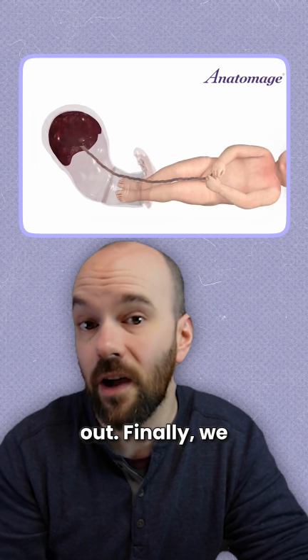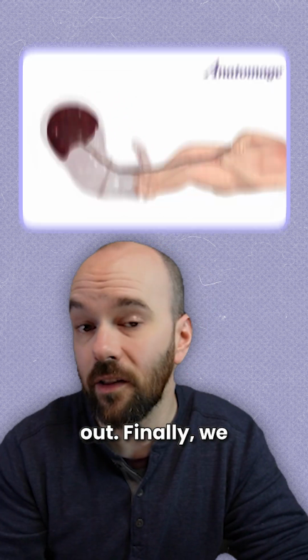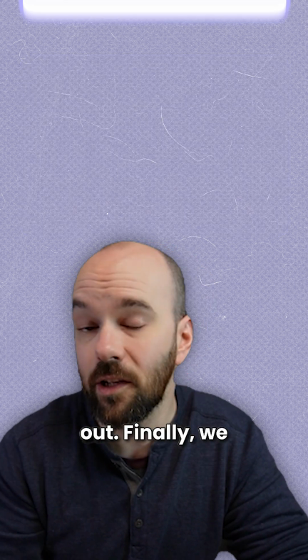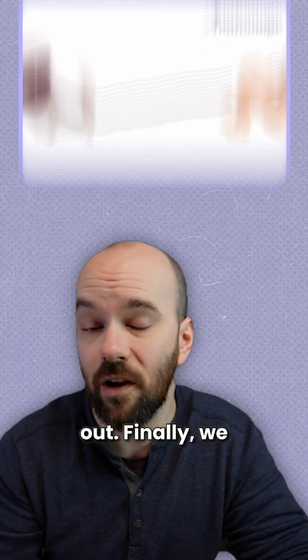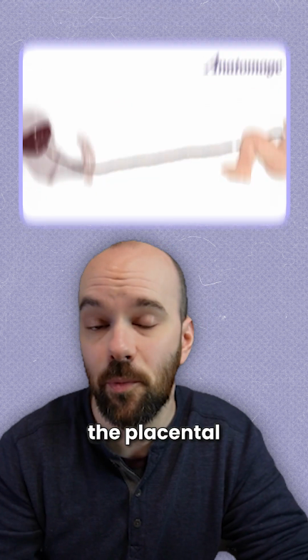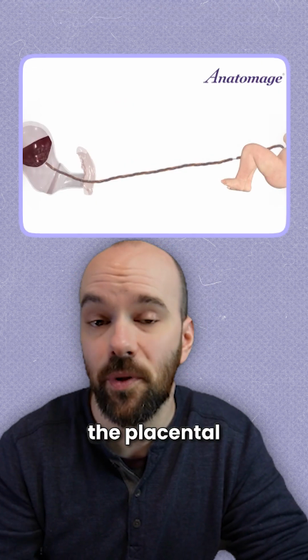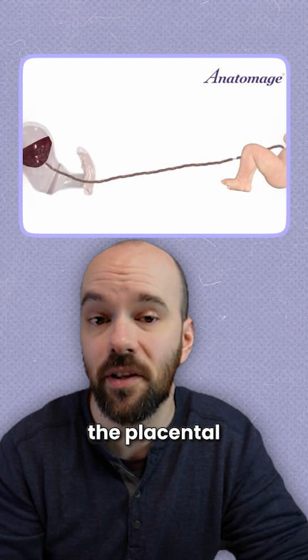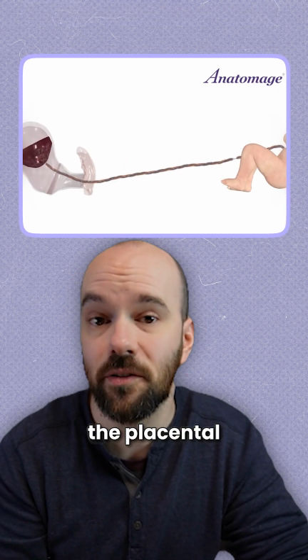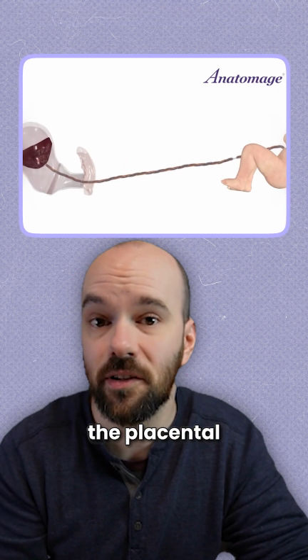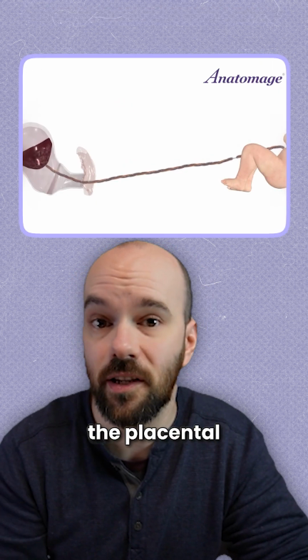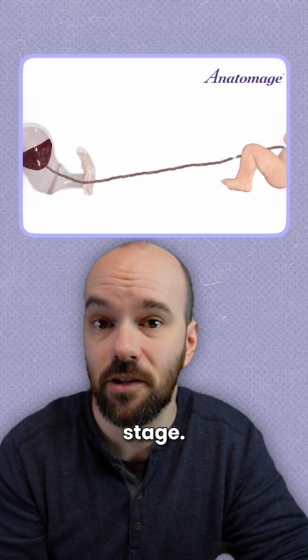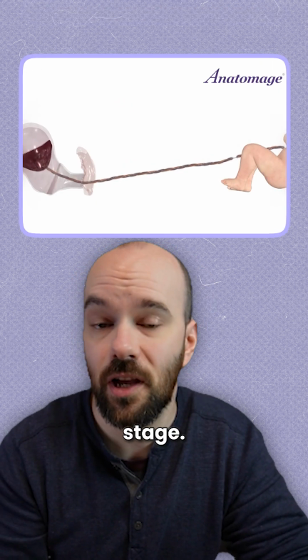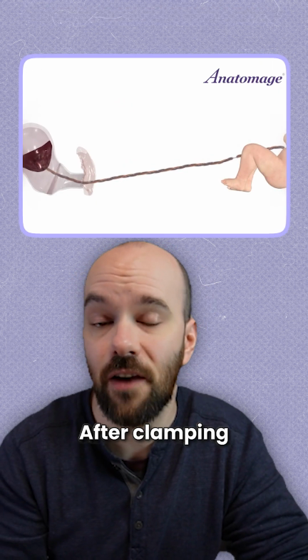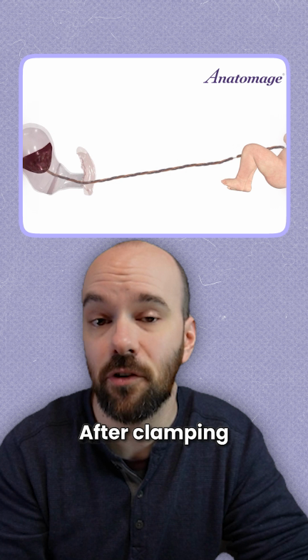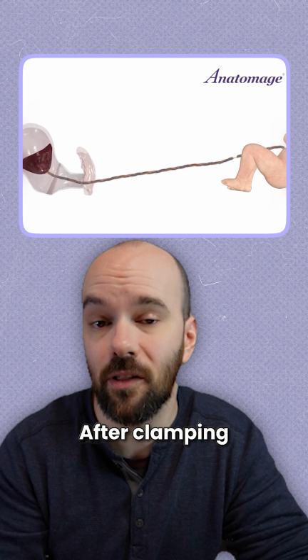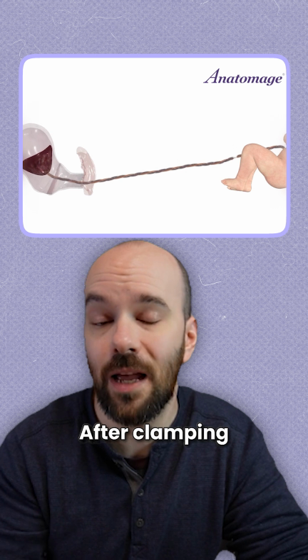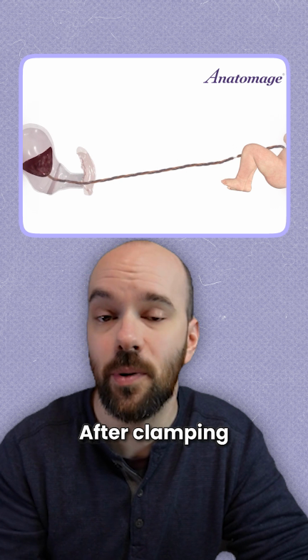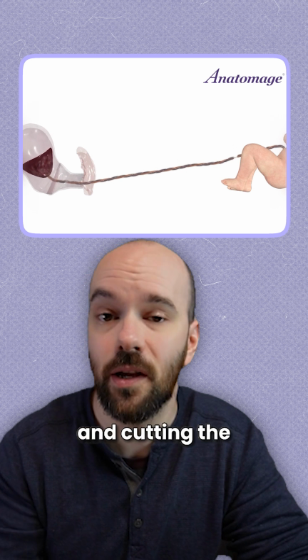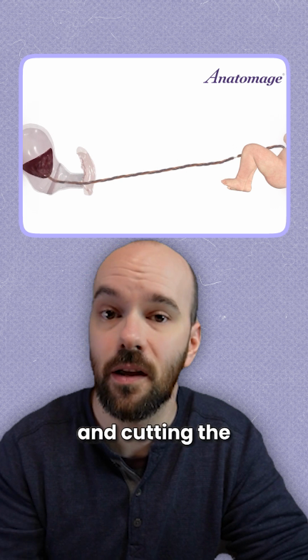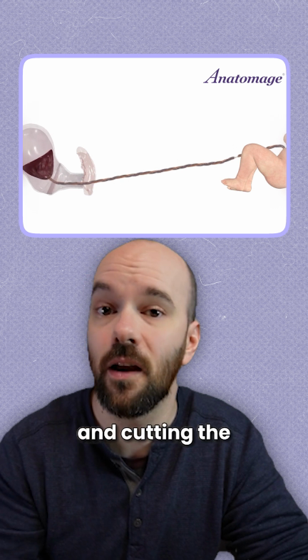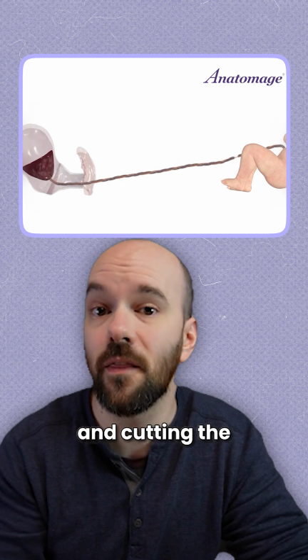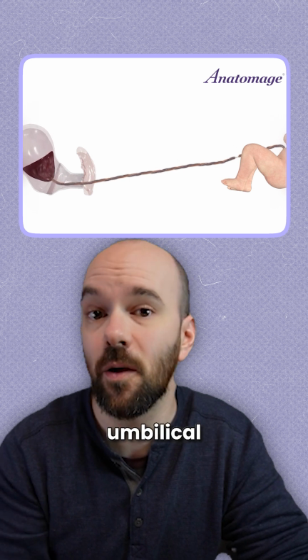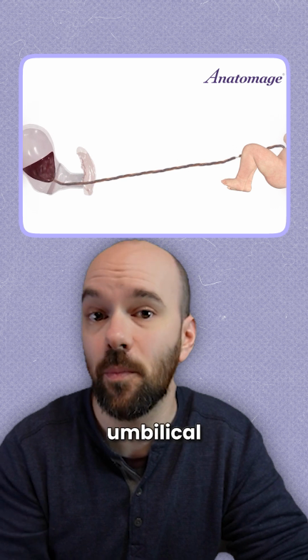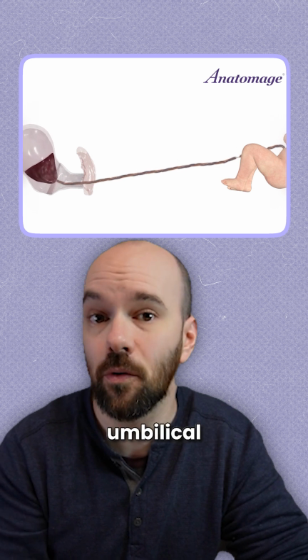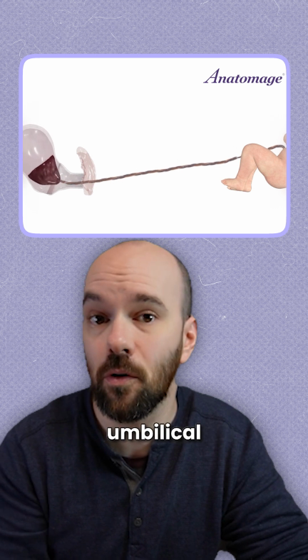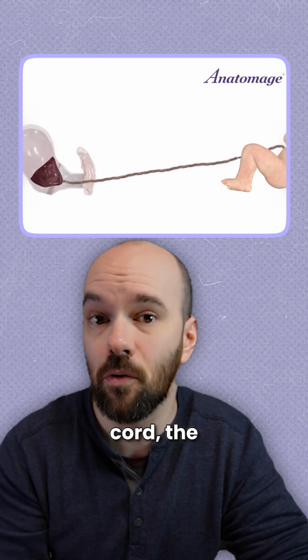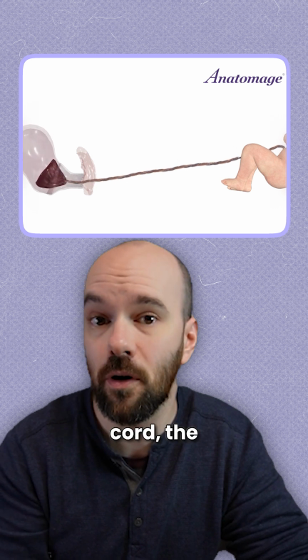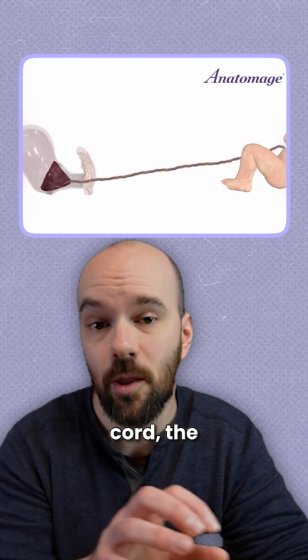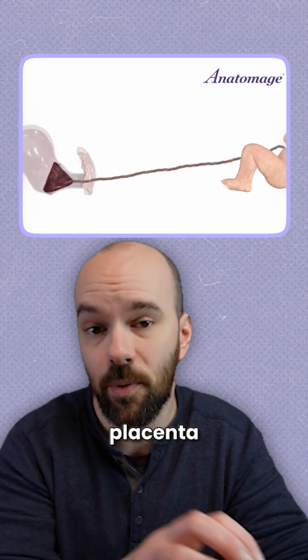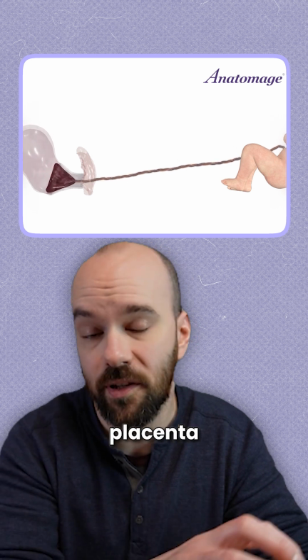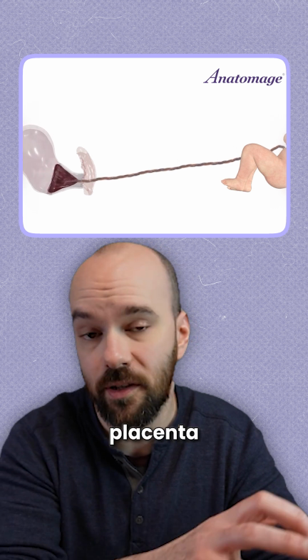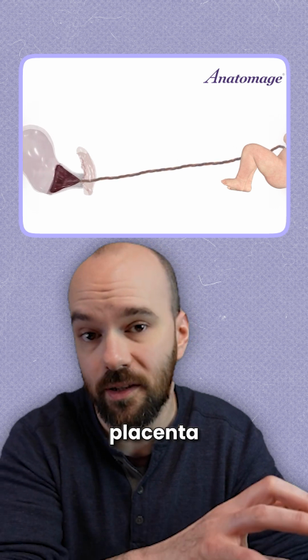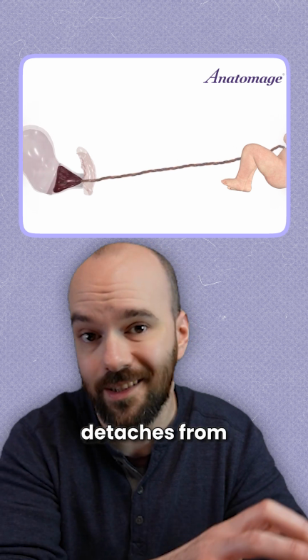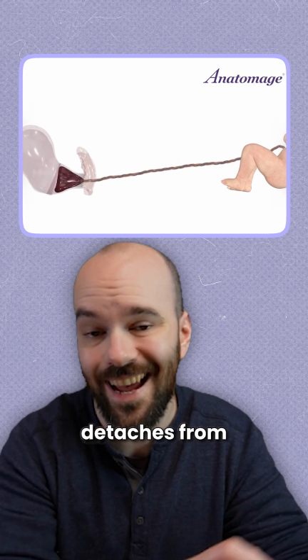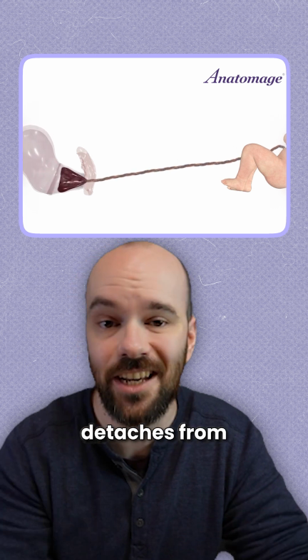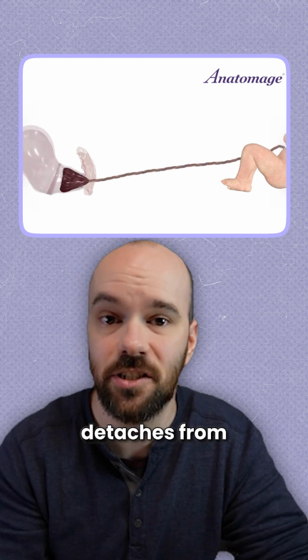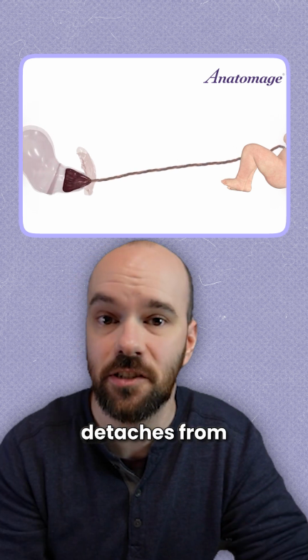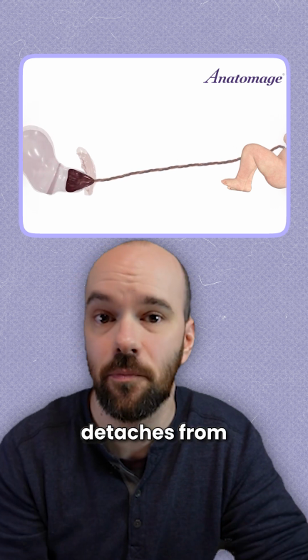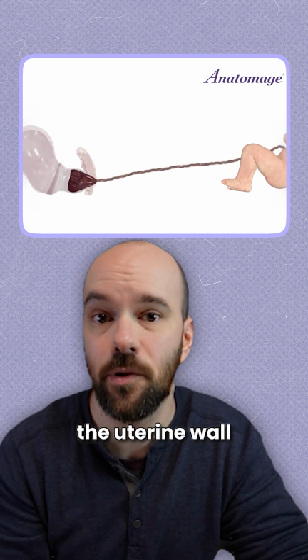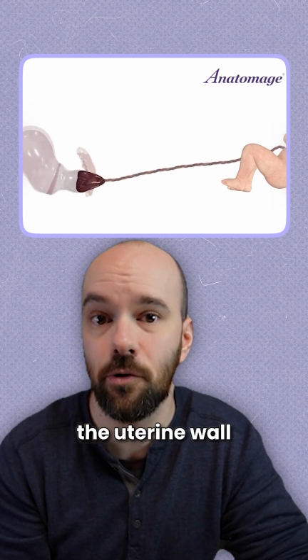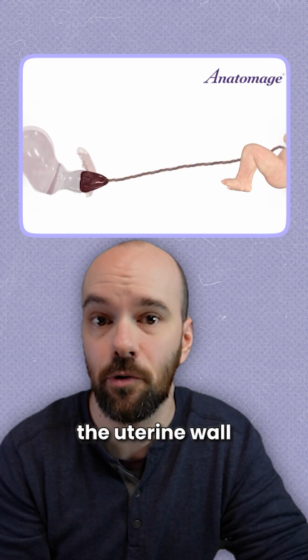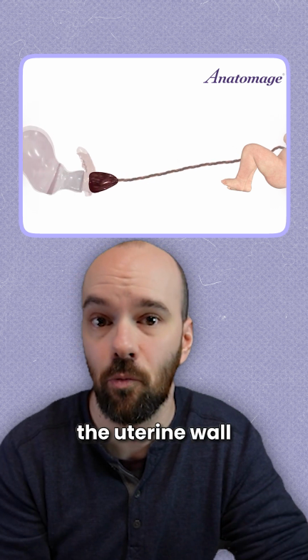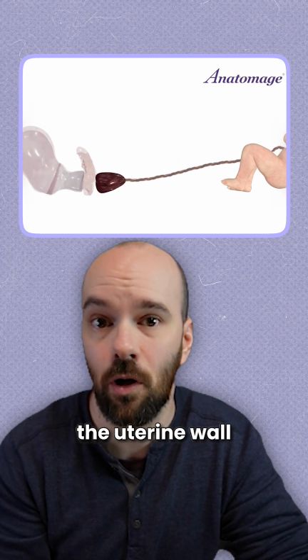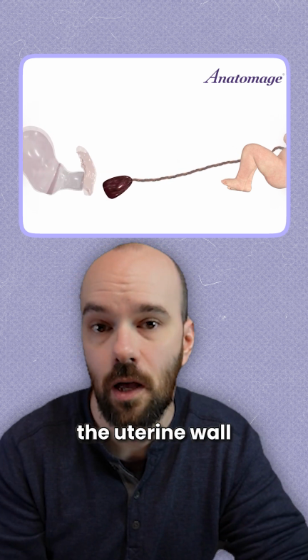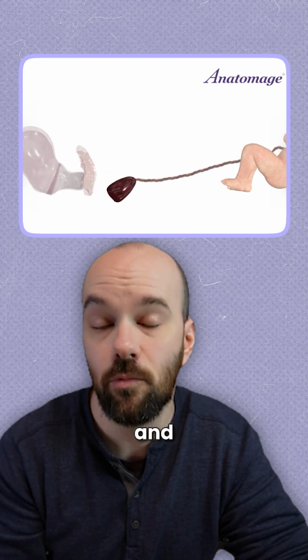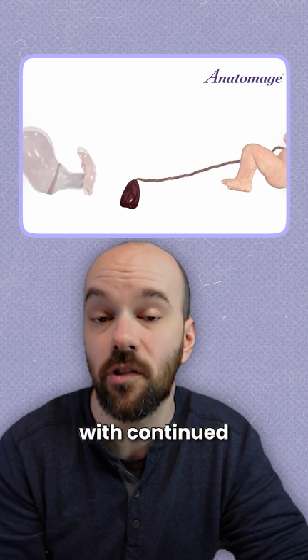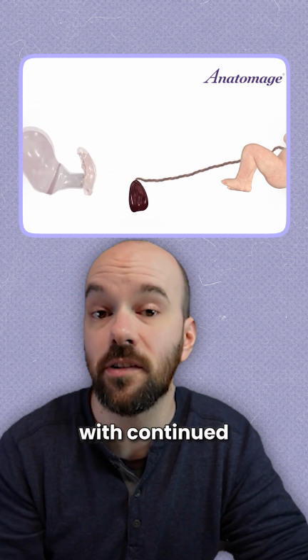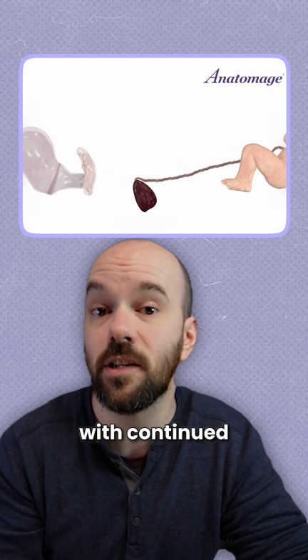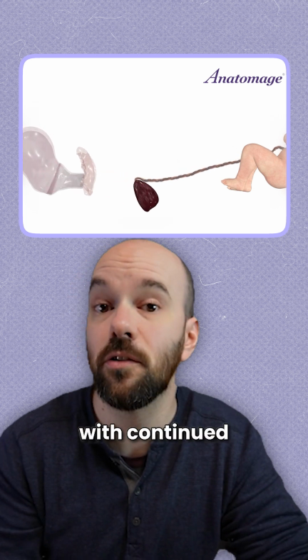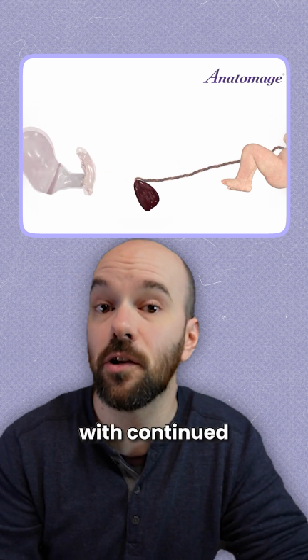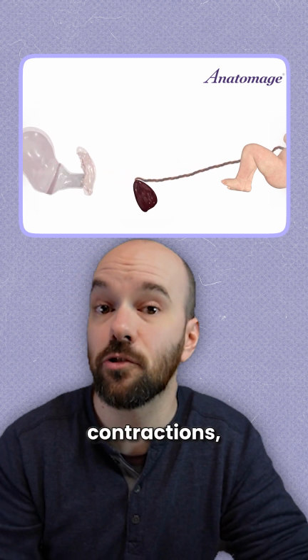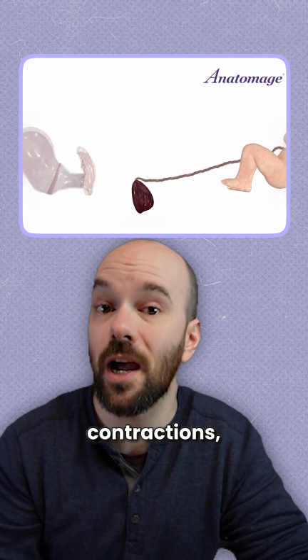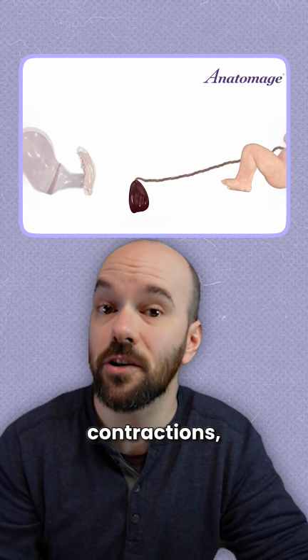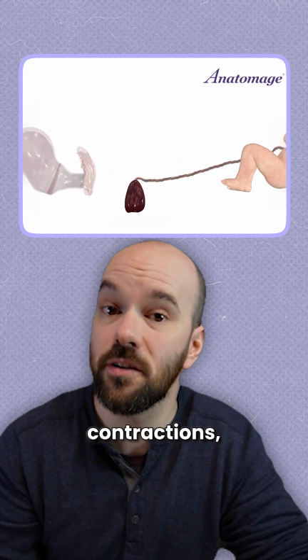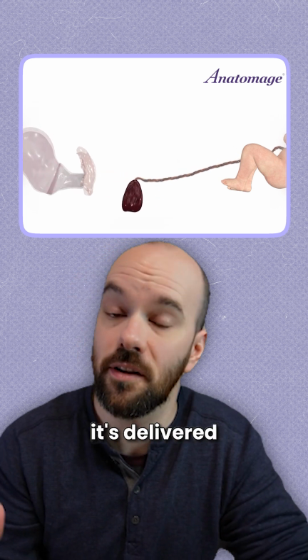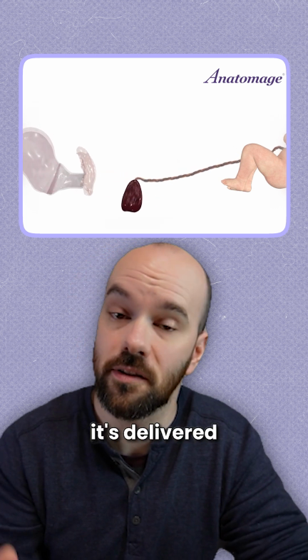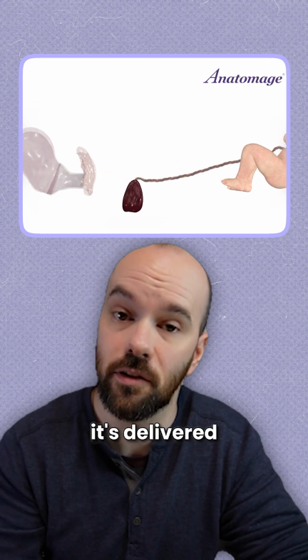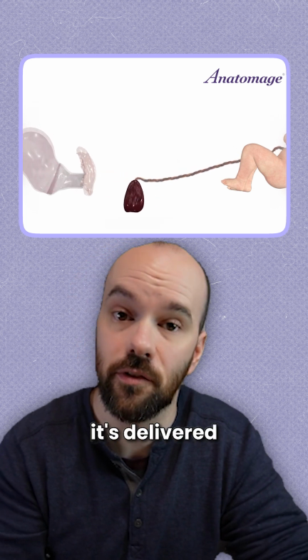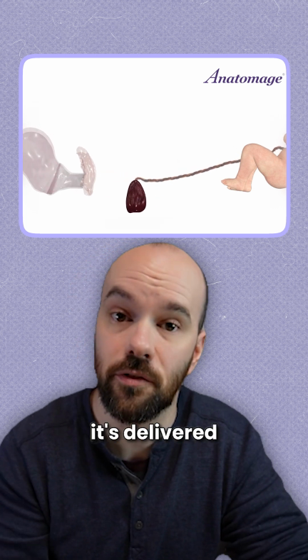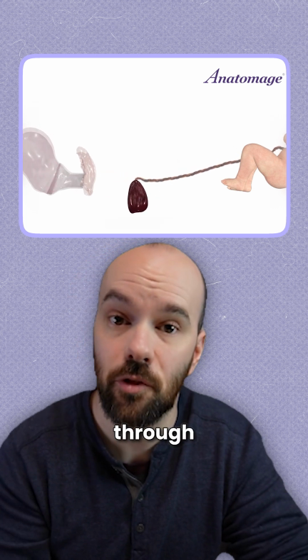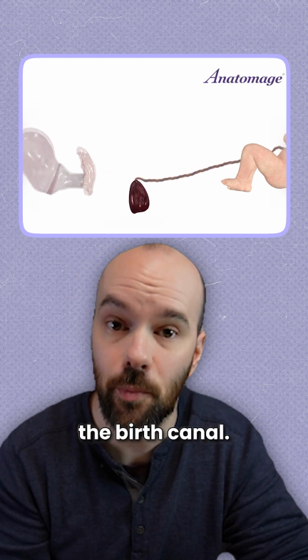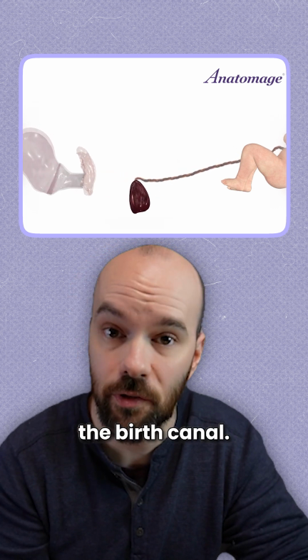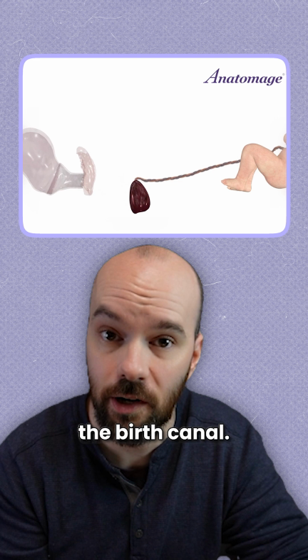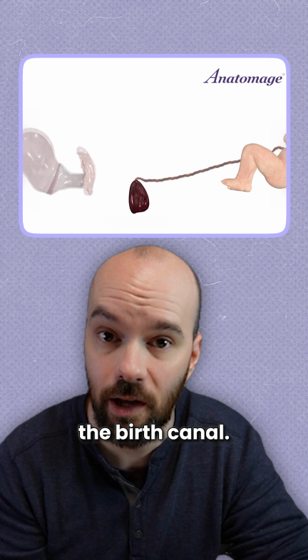Finally, we have the placental stage. After clamping and cutting the umbilical cord, the placenta detaches from the uterine wall, and with continued contractions, it's delivered through the birth canal.